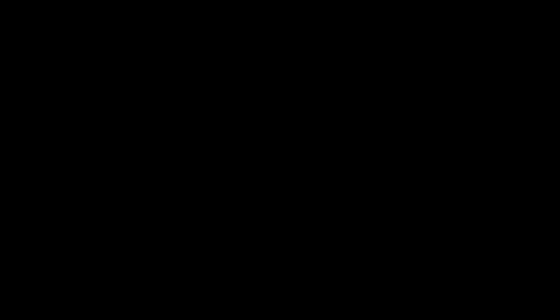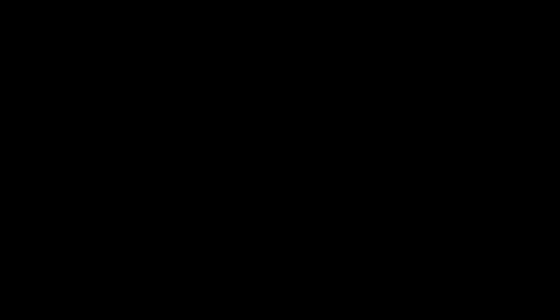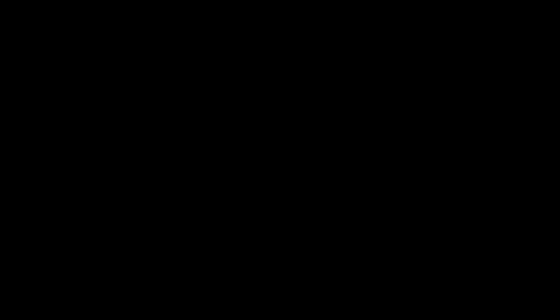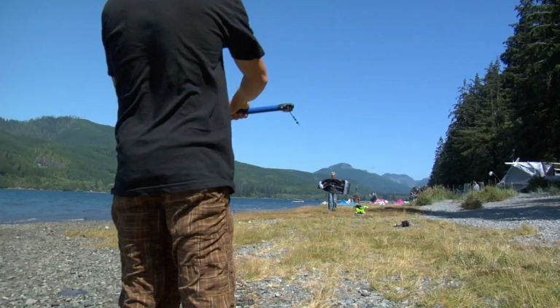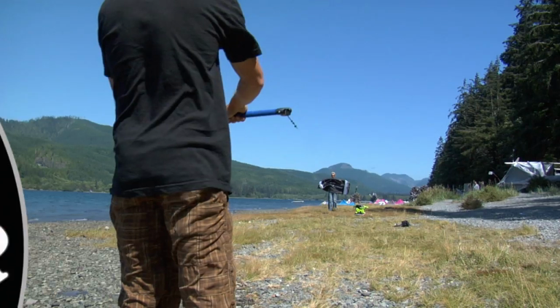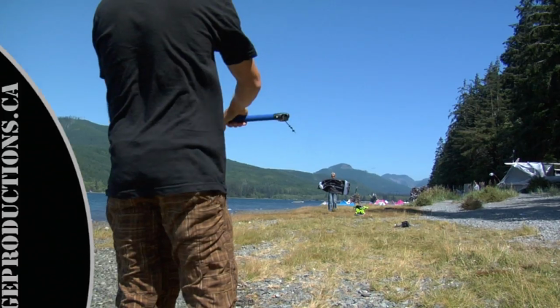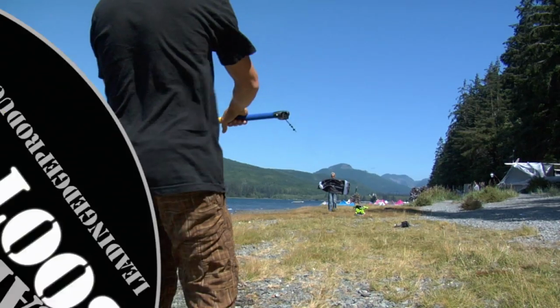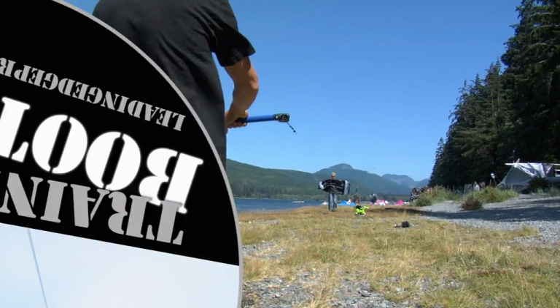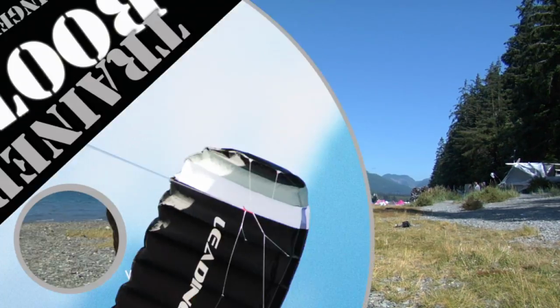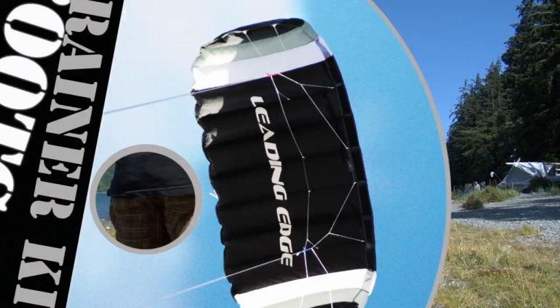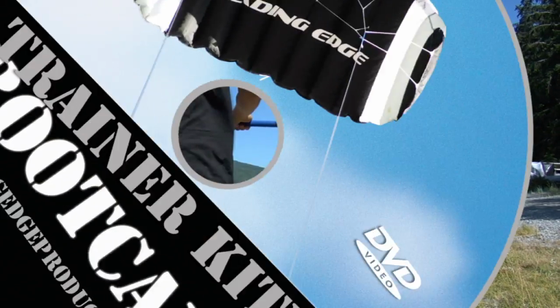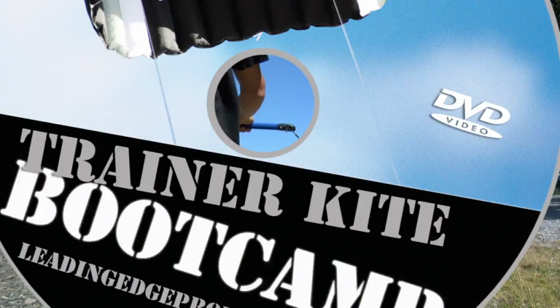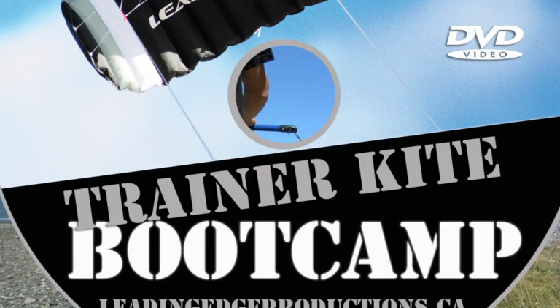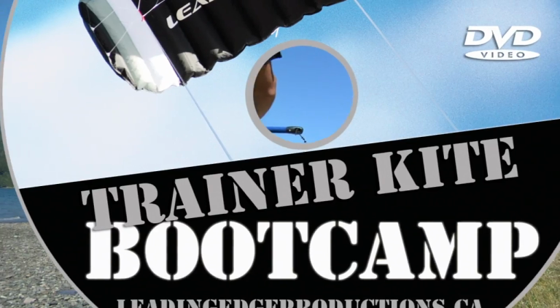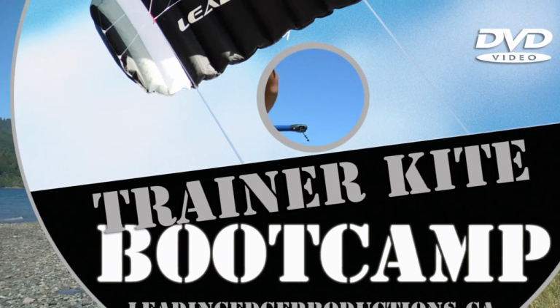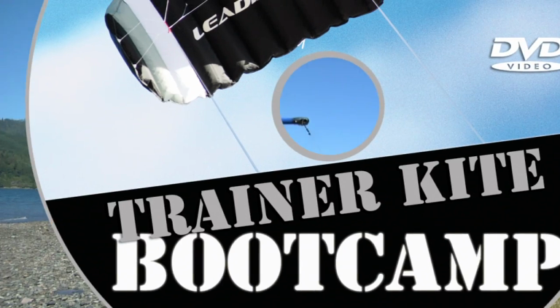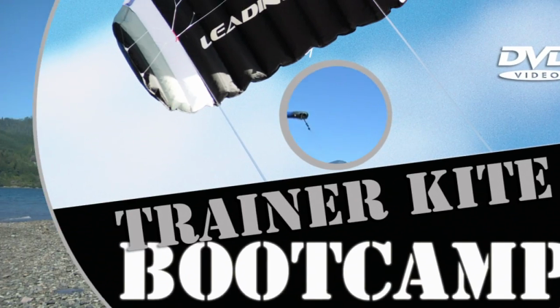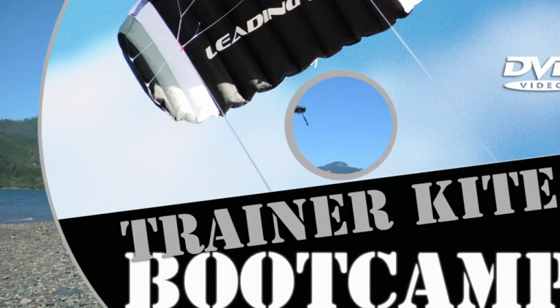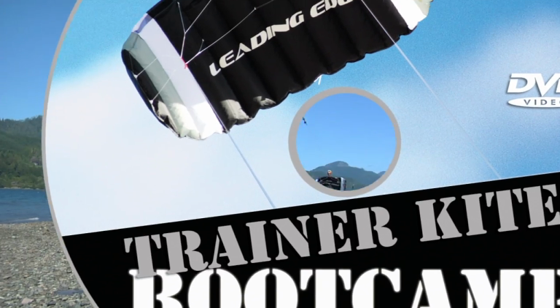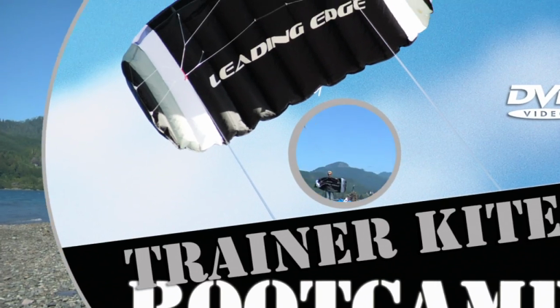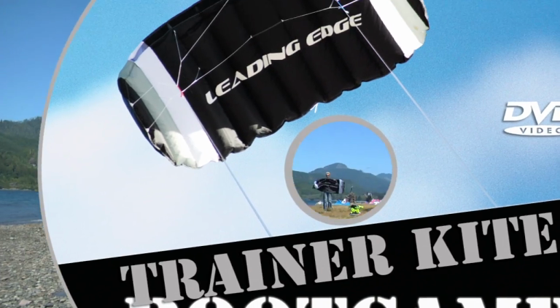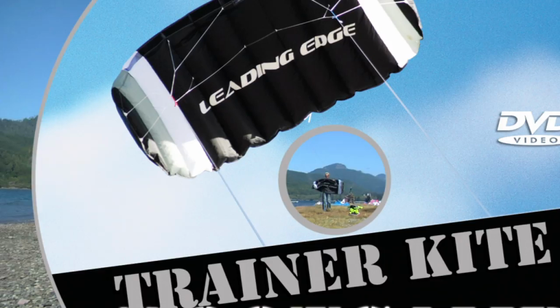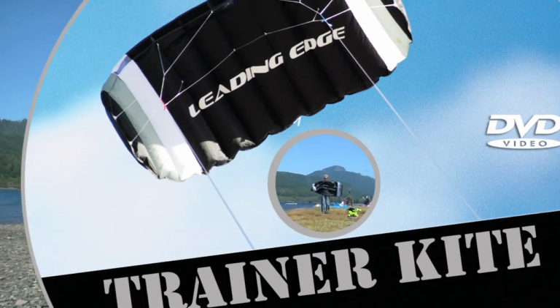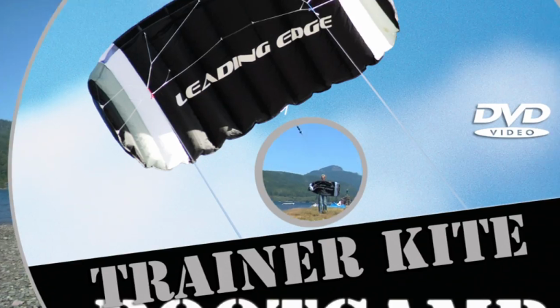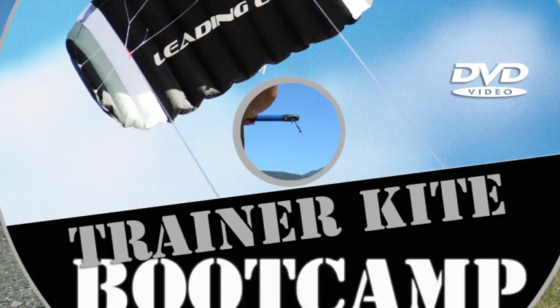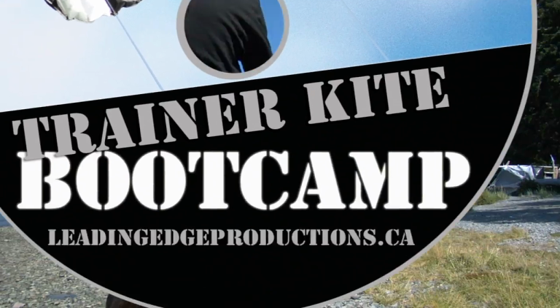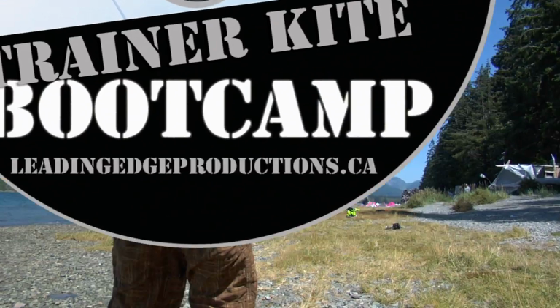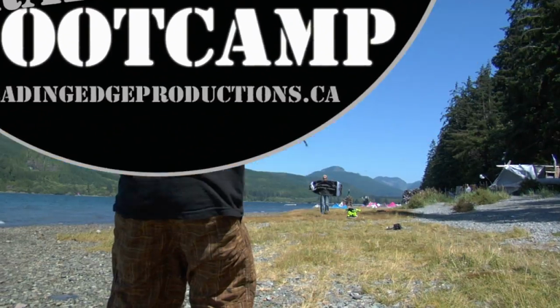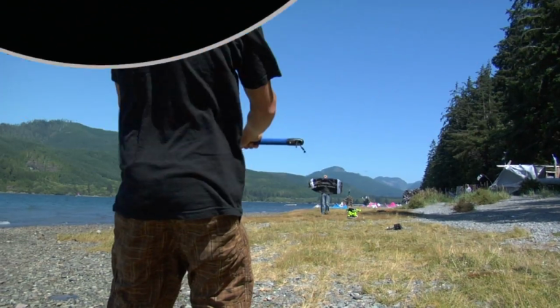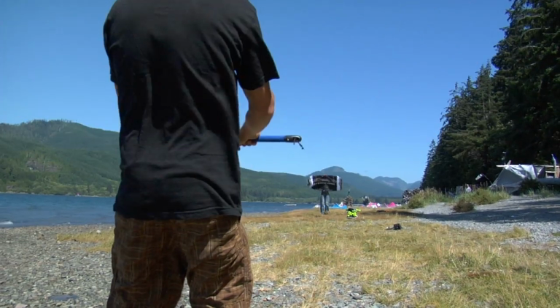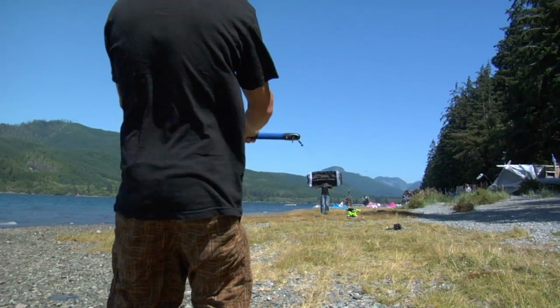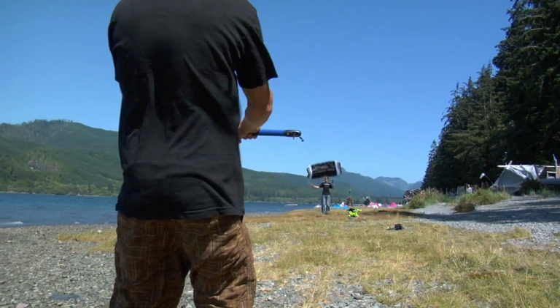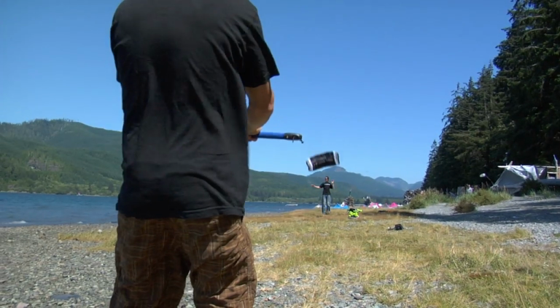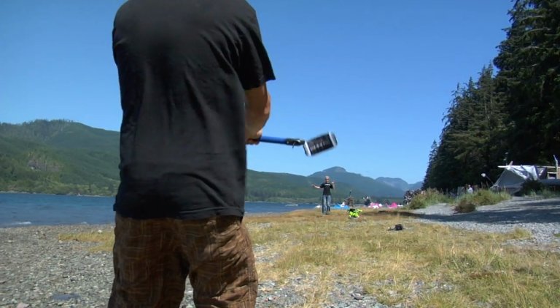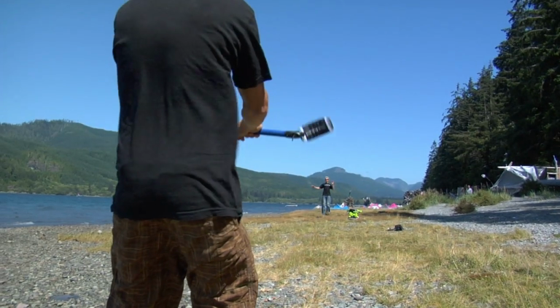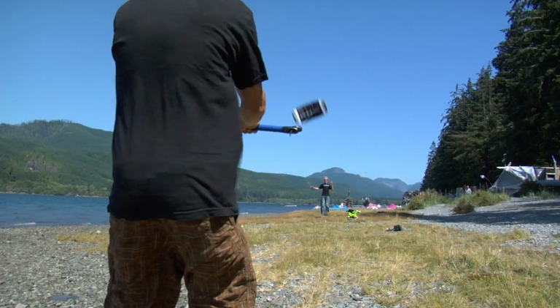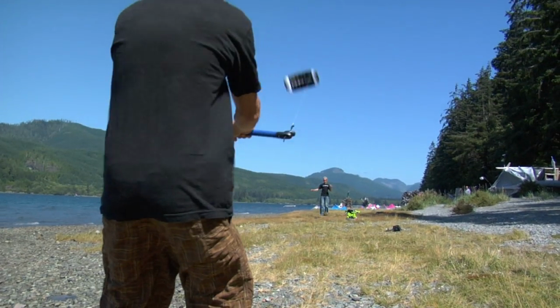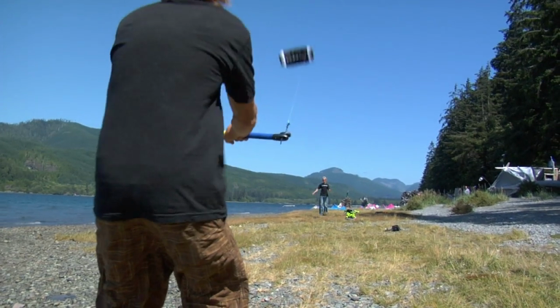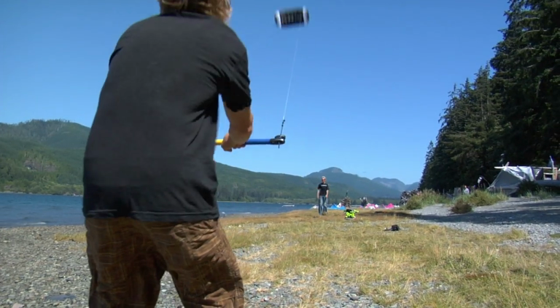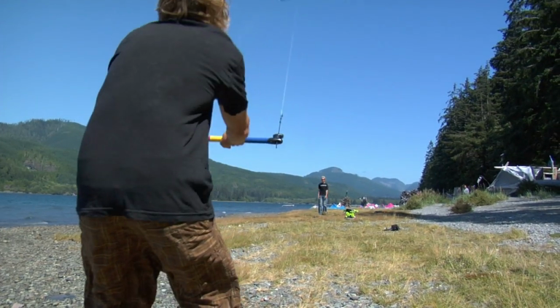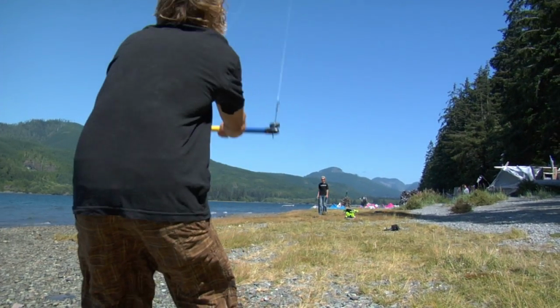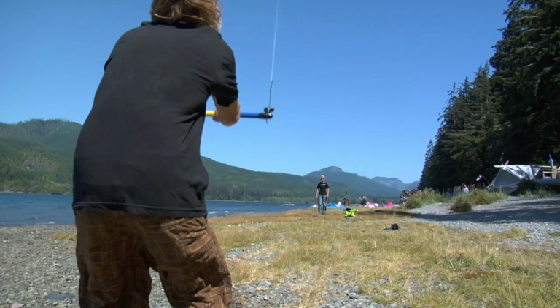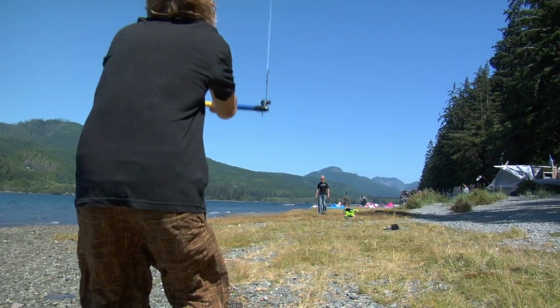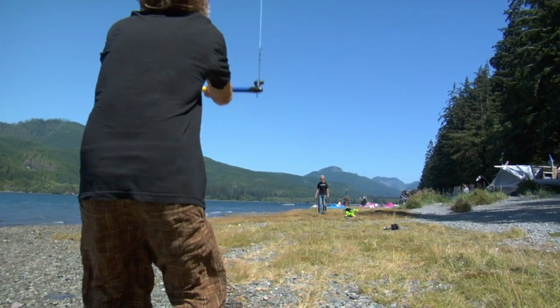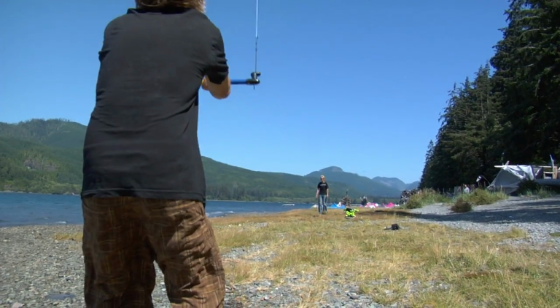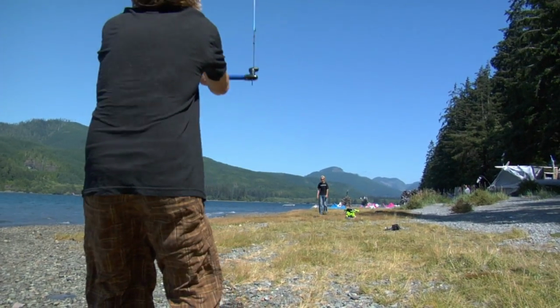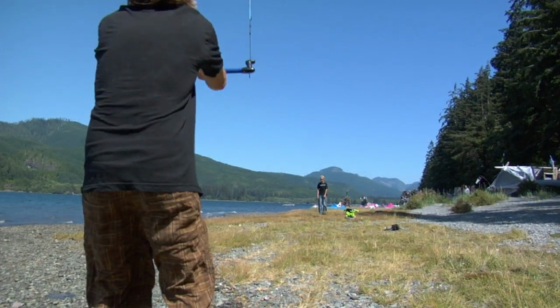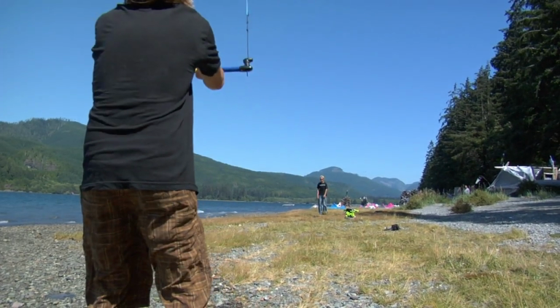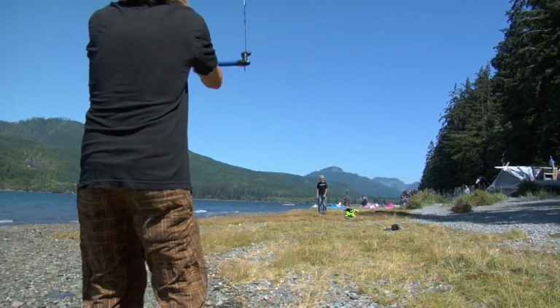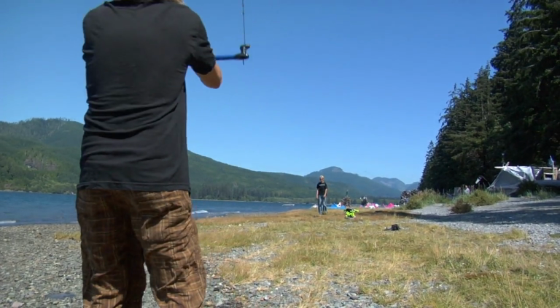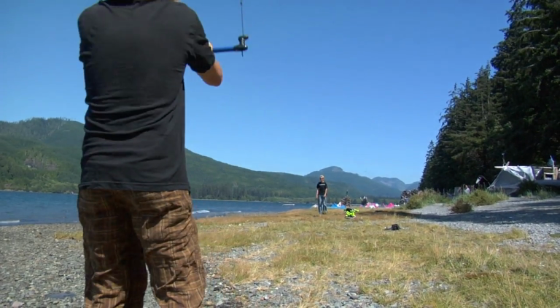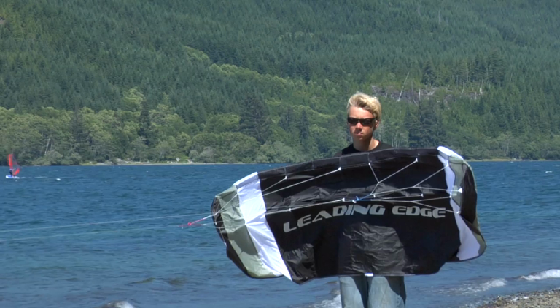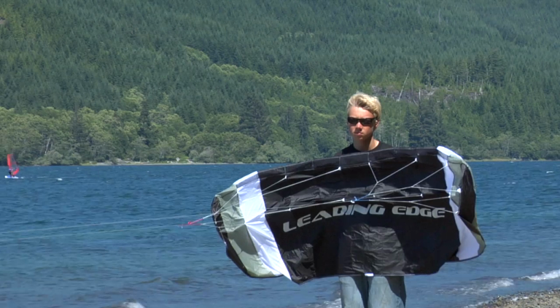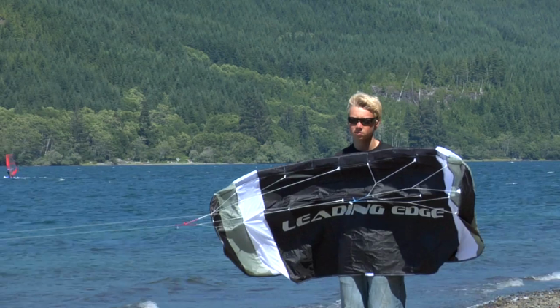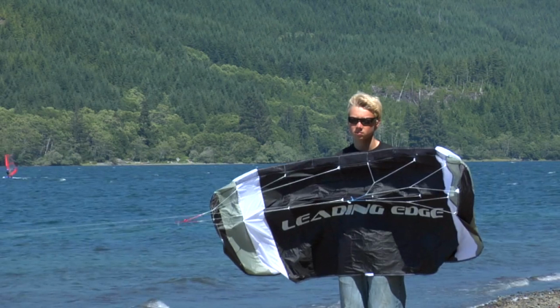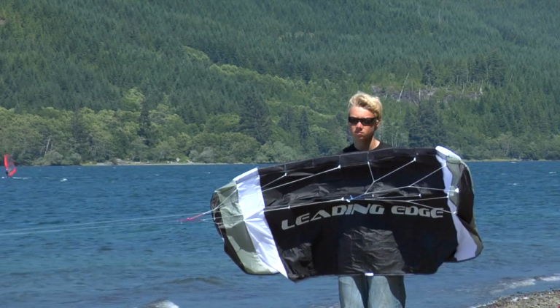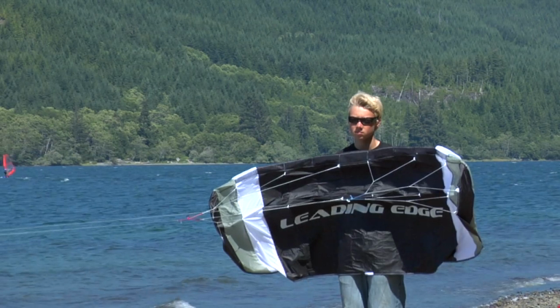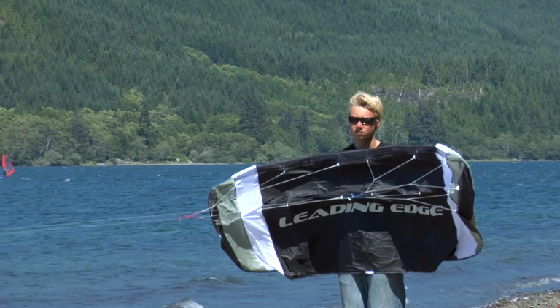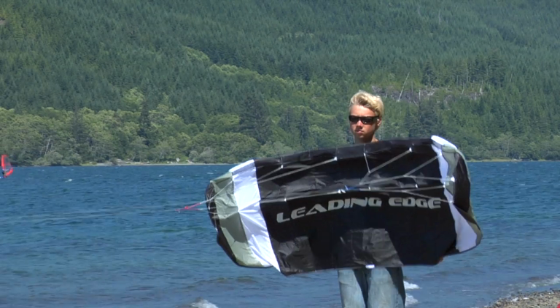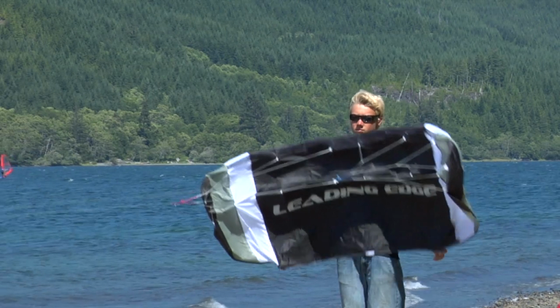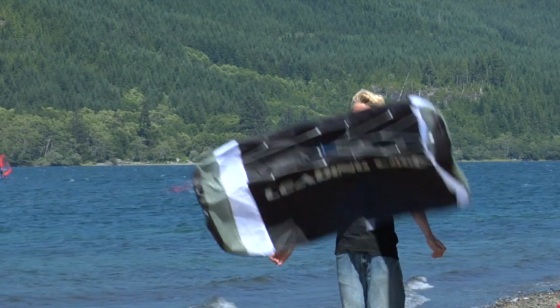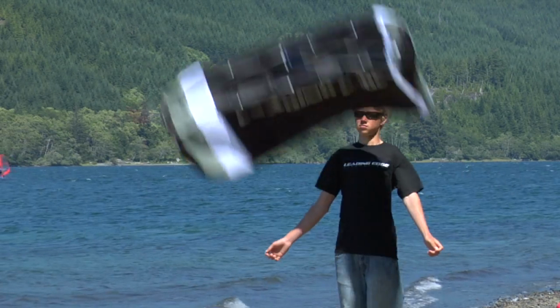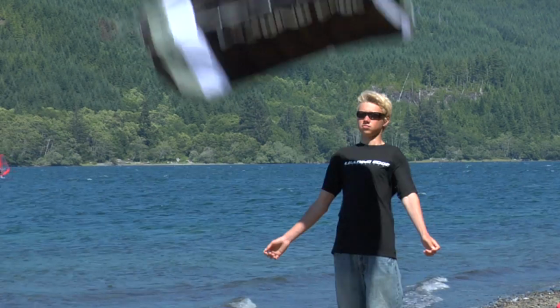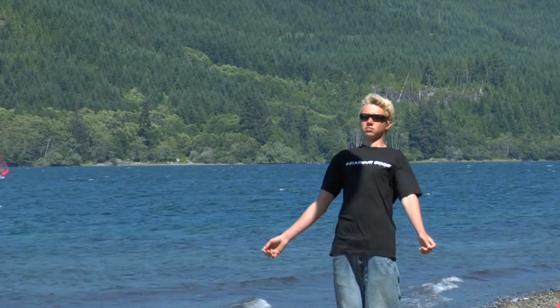Welcome to Trainer Kite Boot Camp, where we show you the basics of how to fly the leading edge trainer kite.